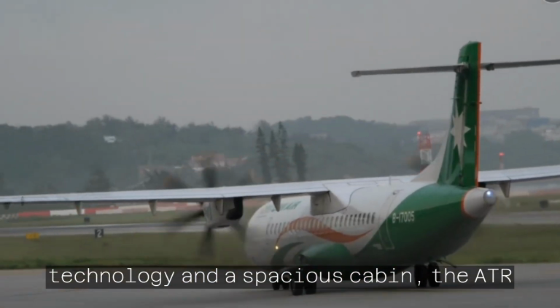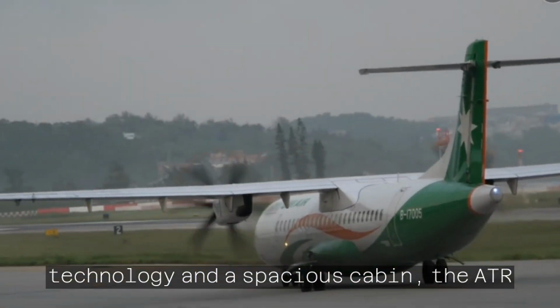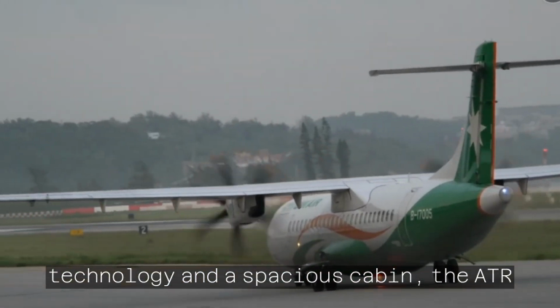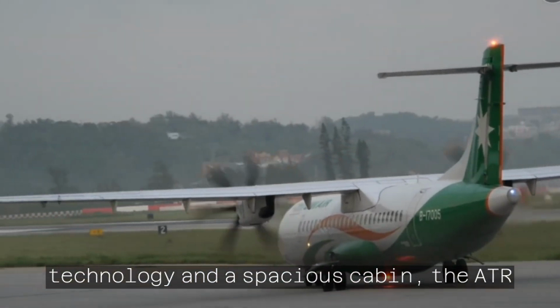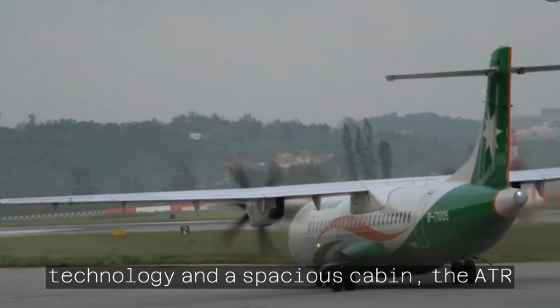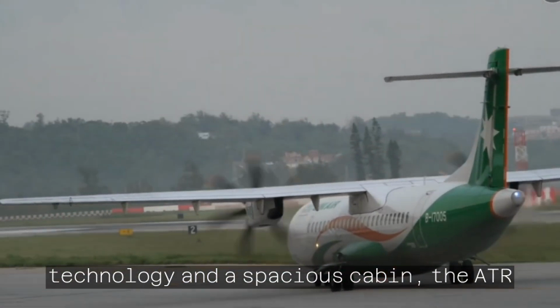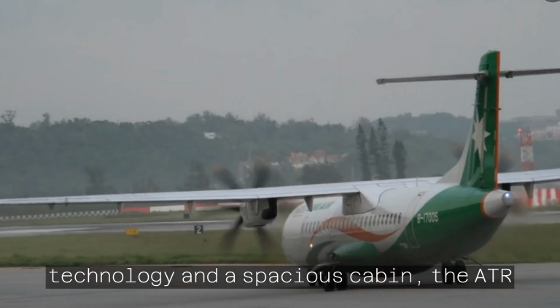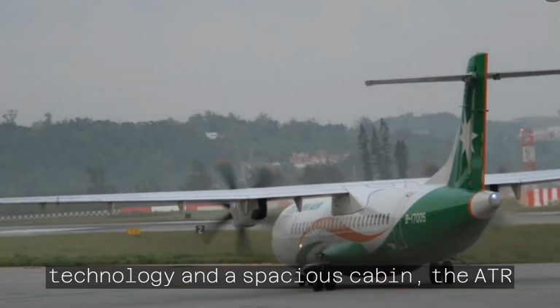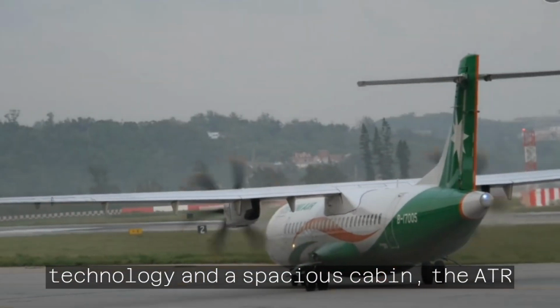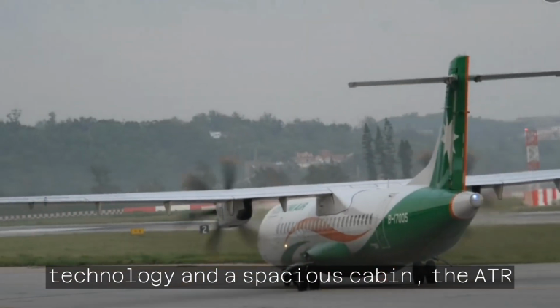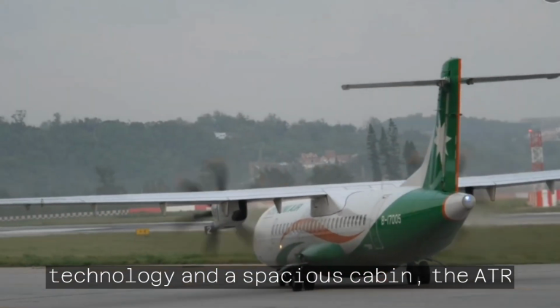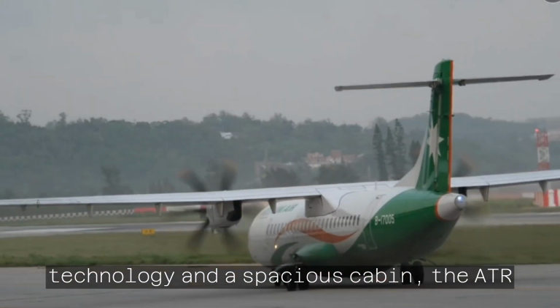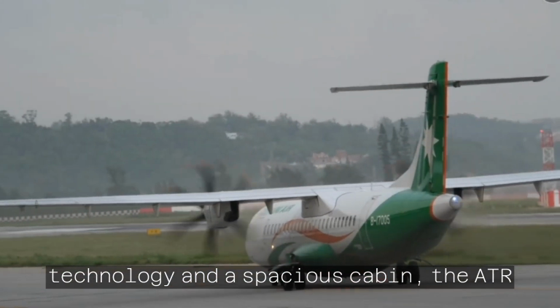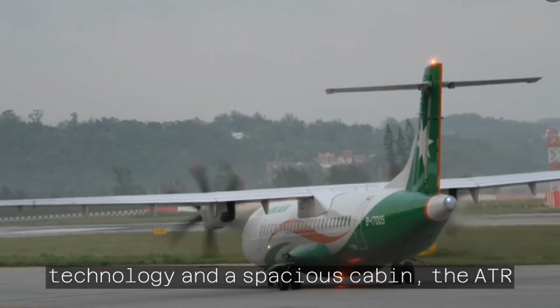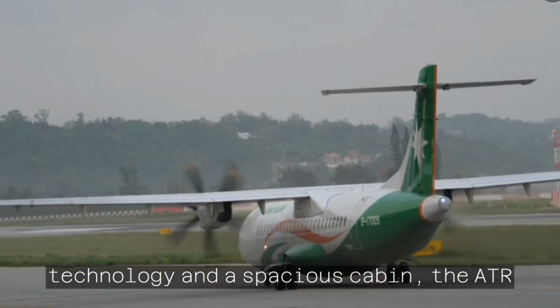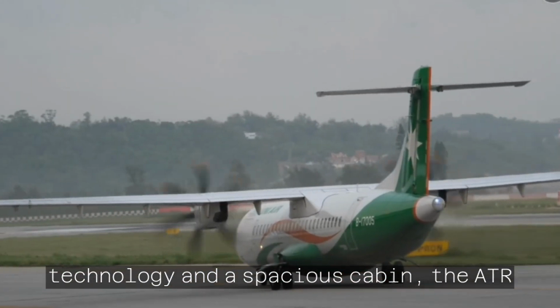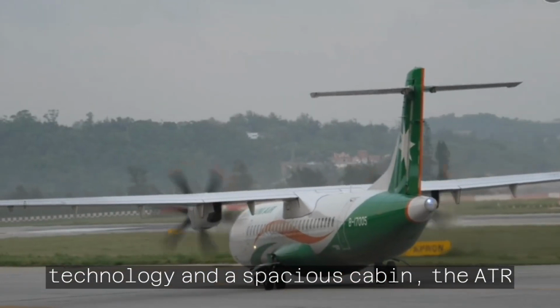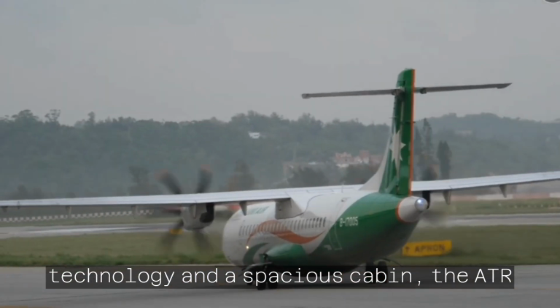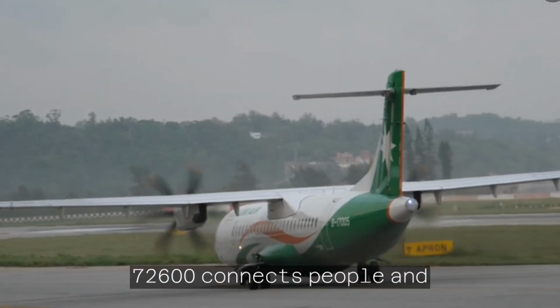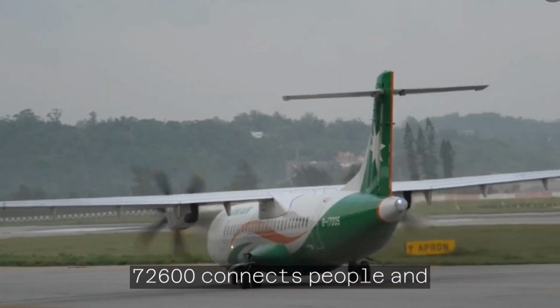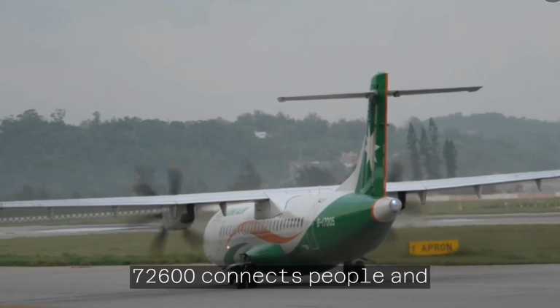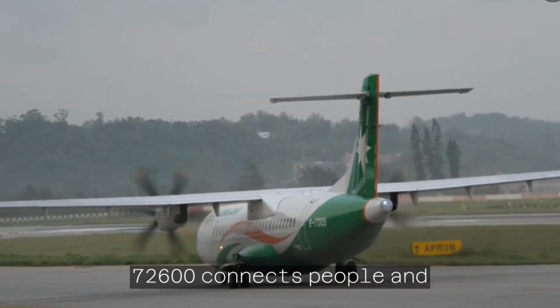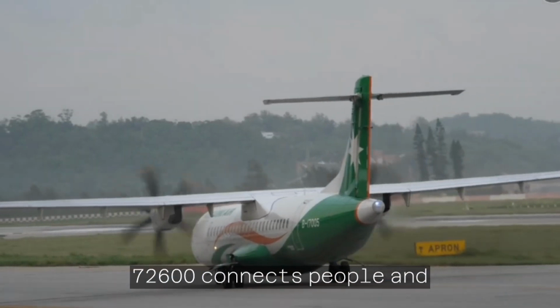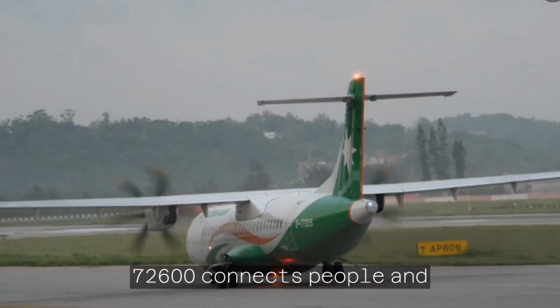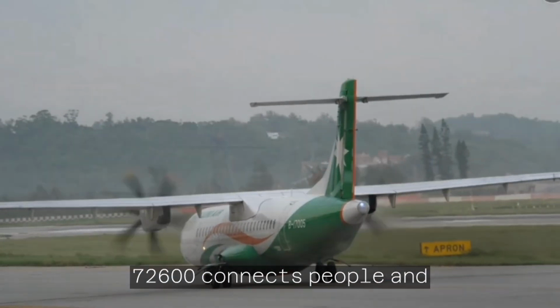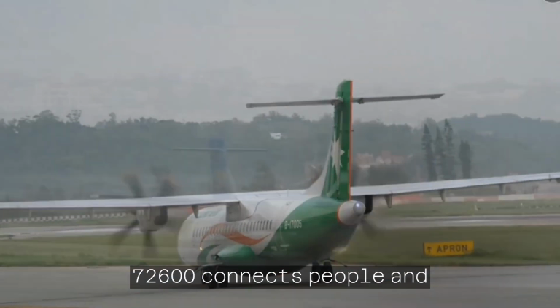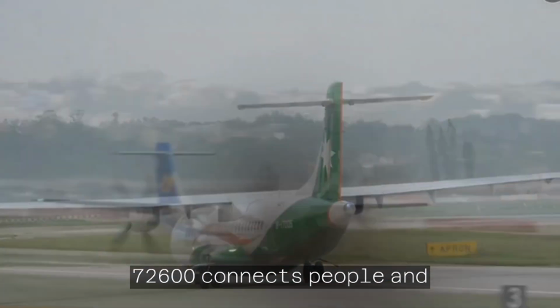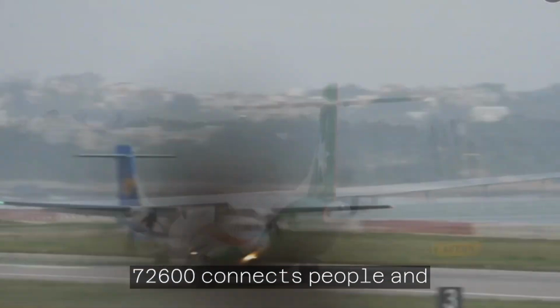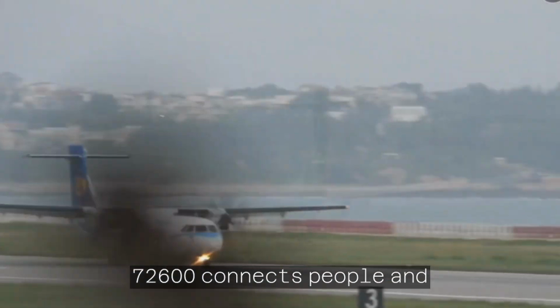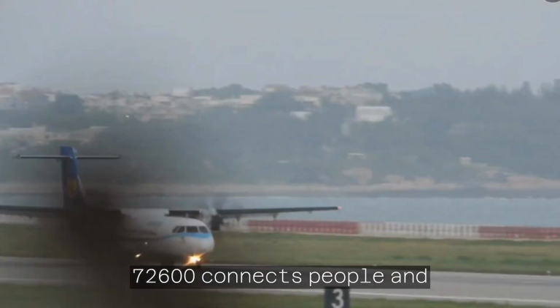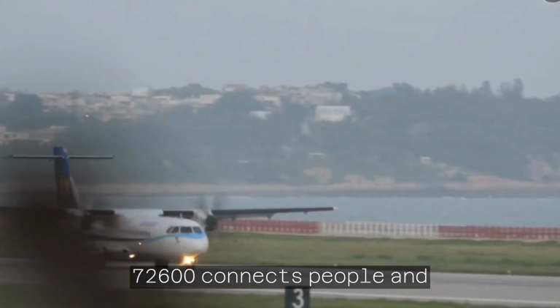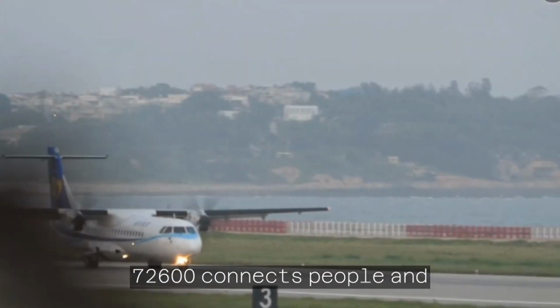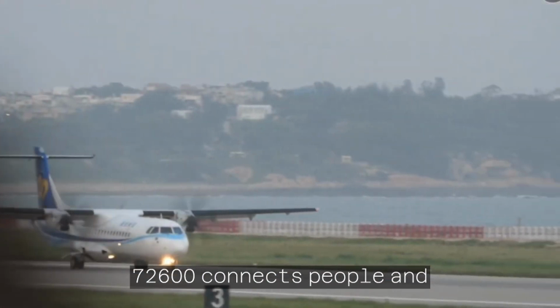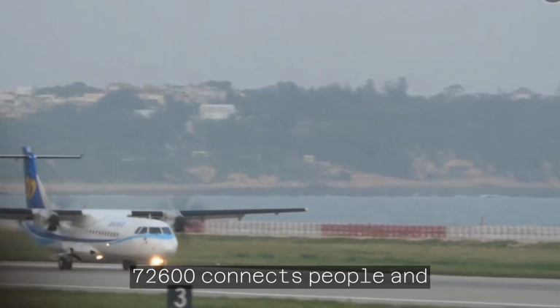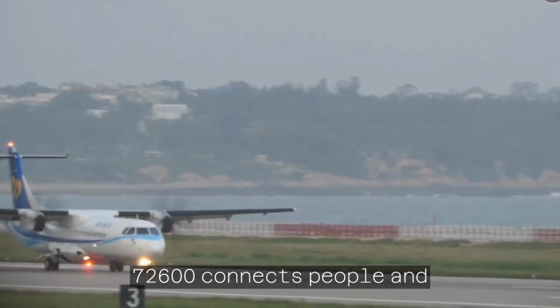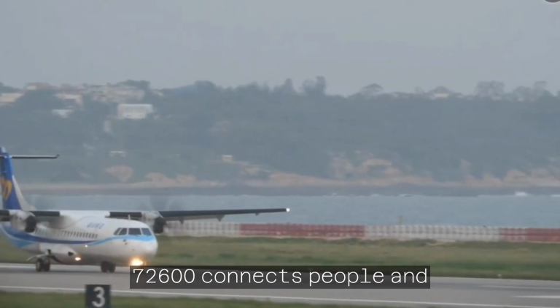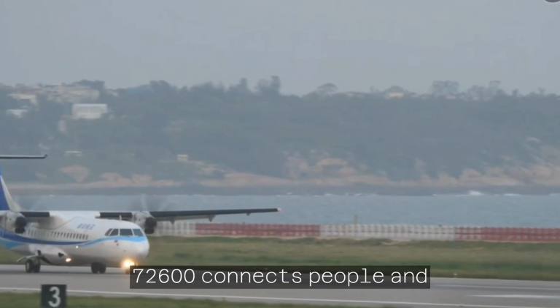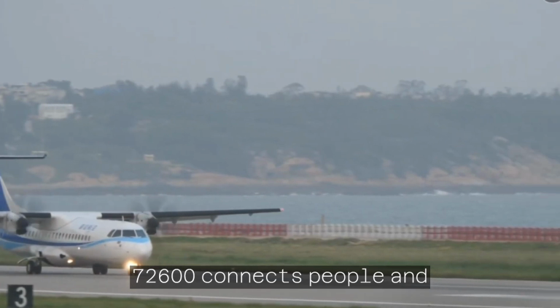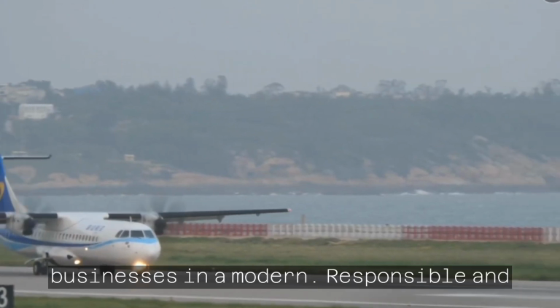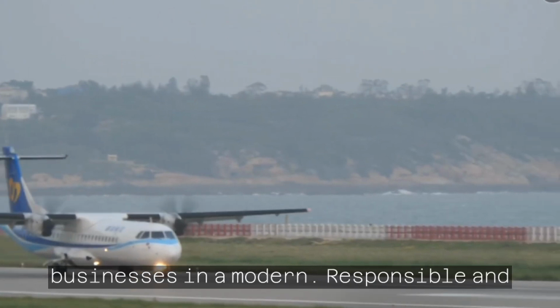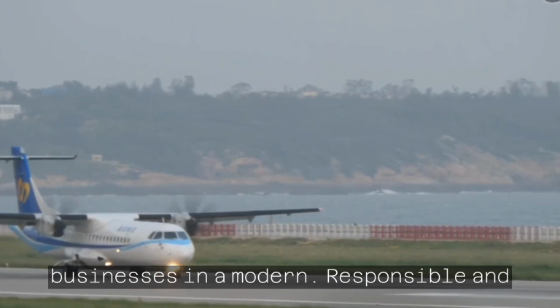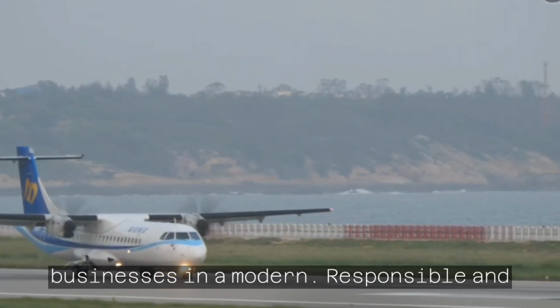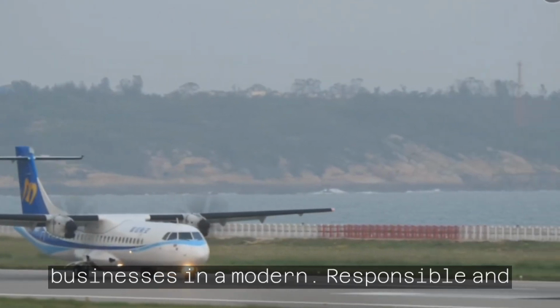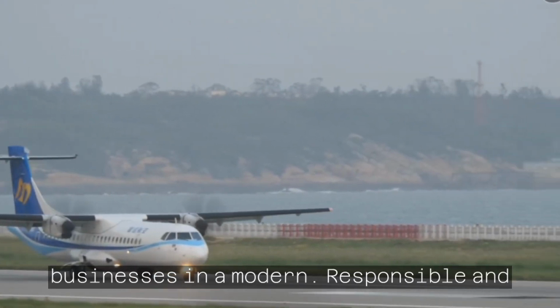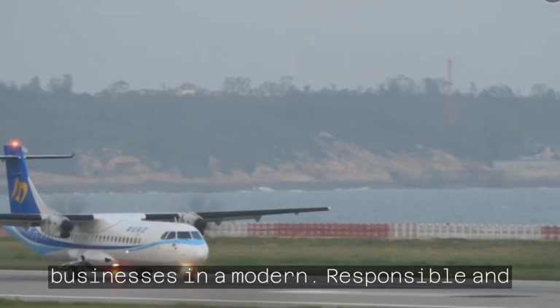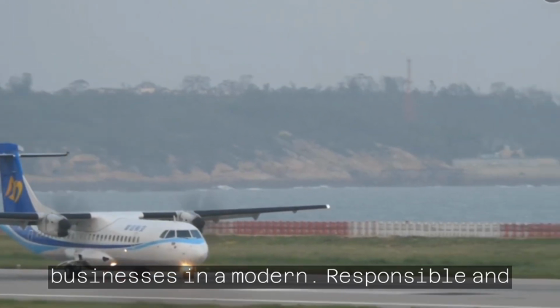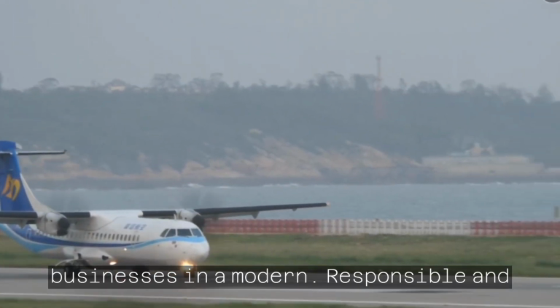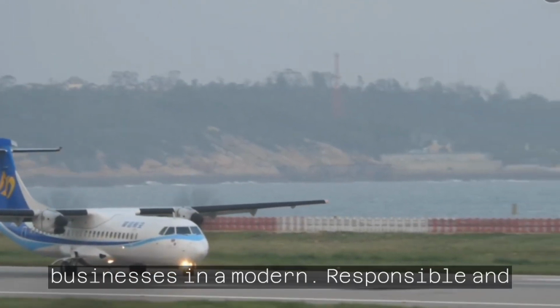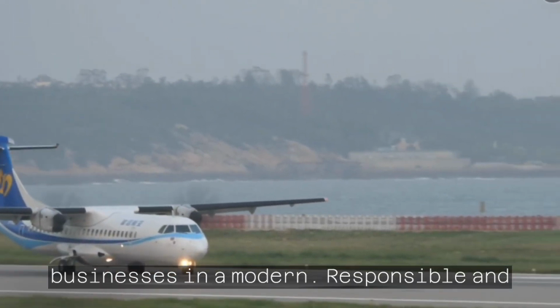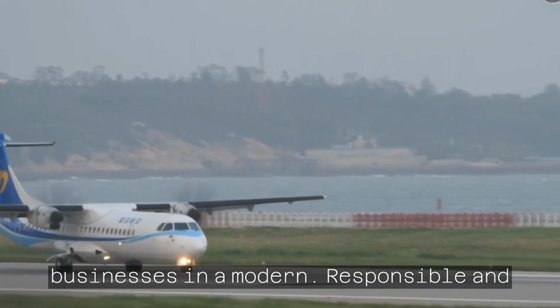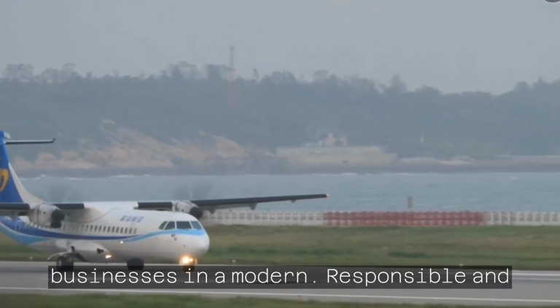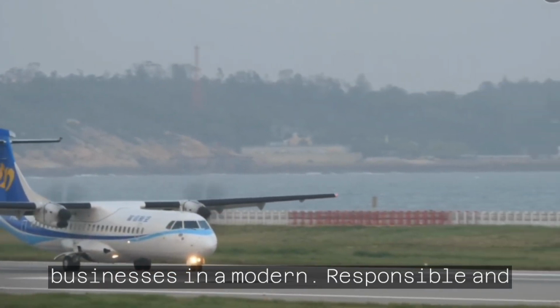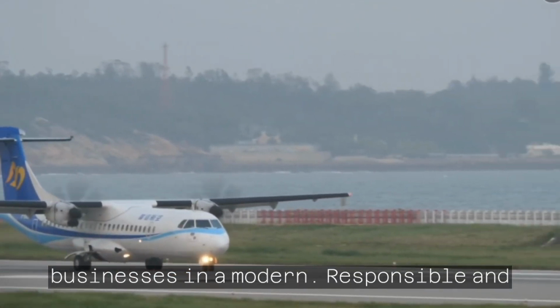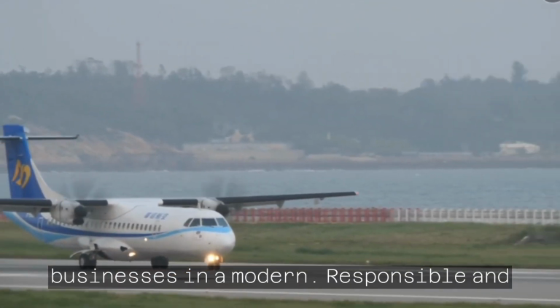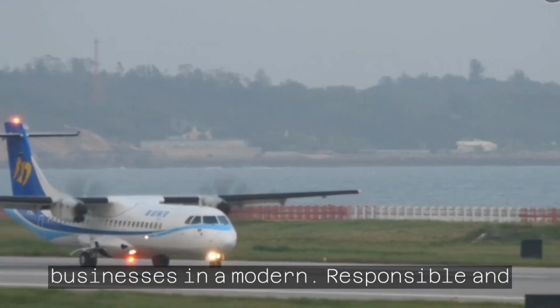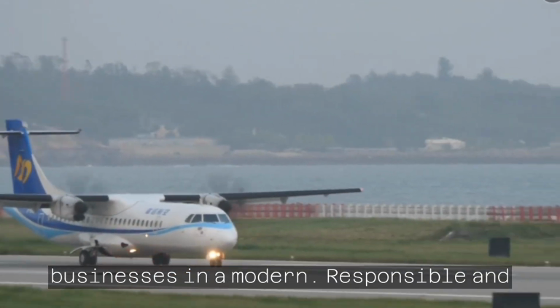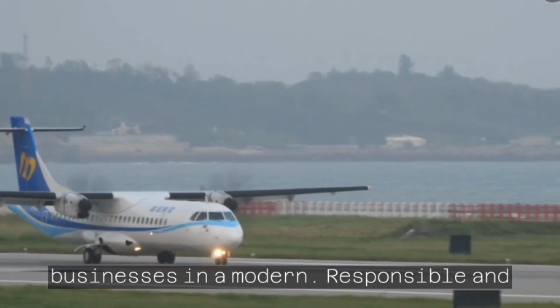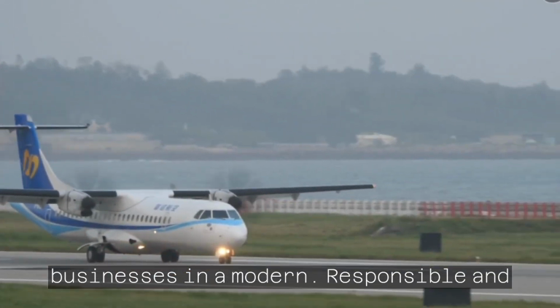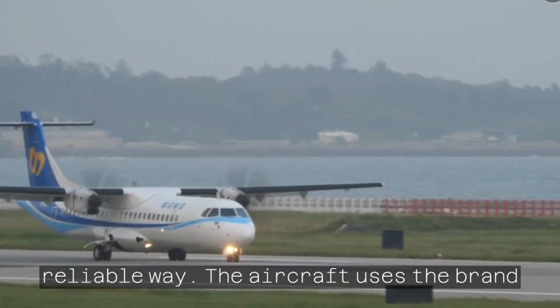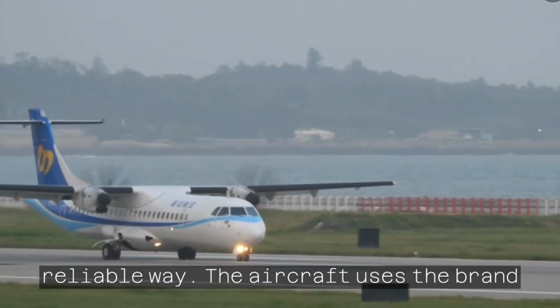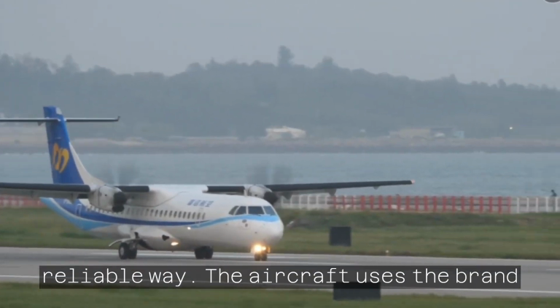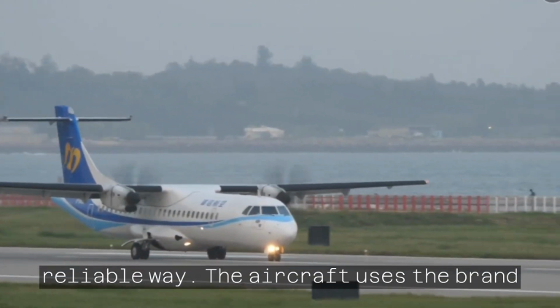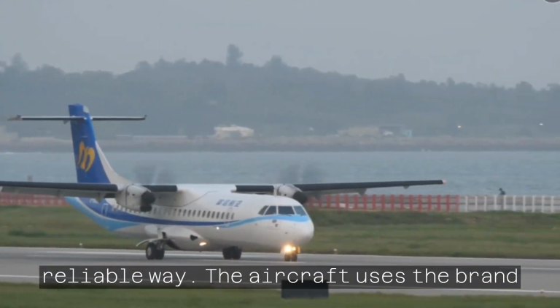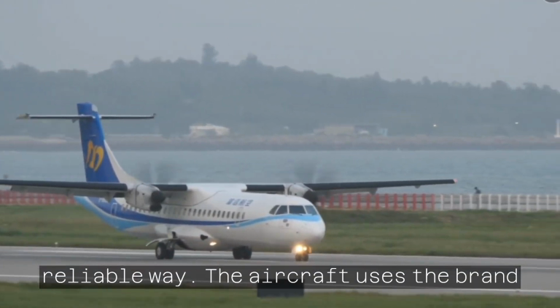Featuring state-of-the-art technology and a spacious cabin, the ATR-72-600 connects people and businesses in a modern, responsible, and reliable way.